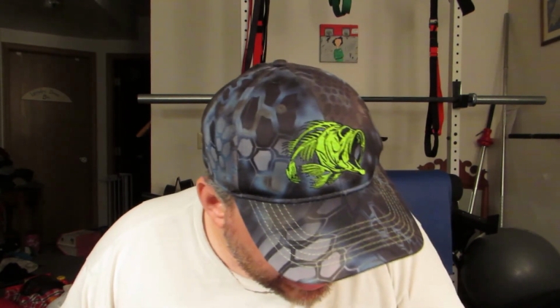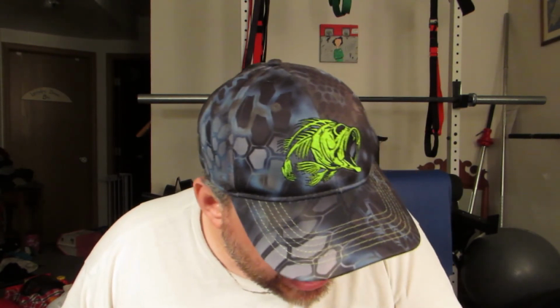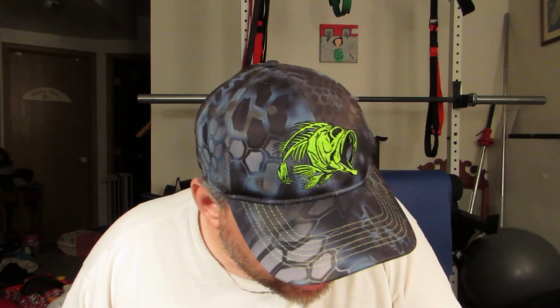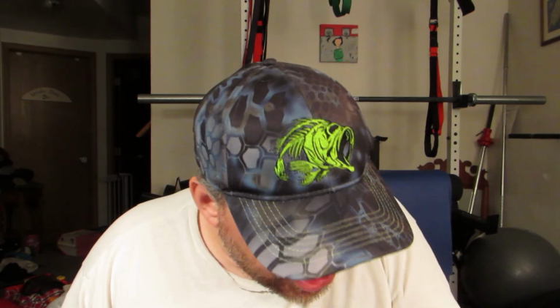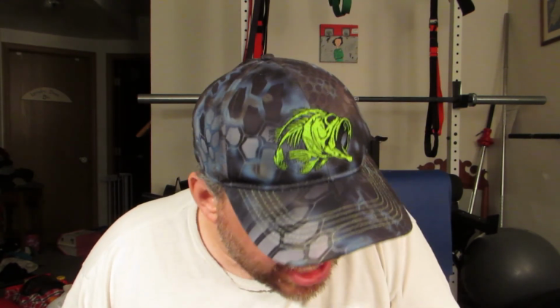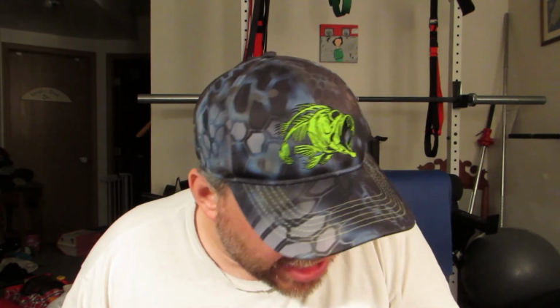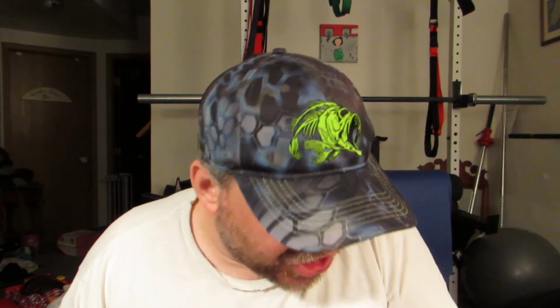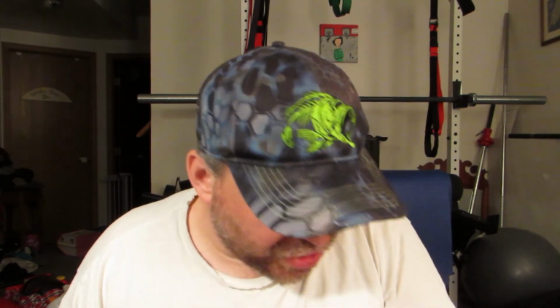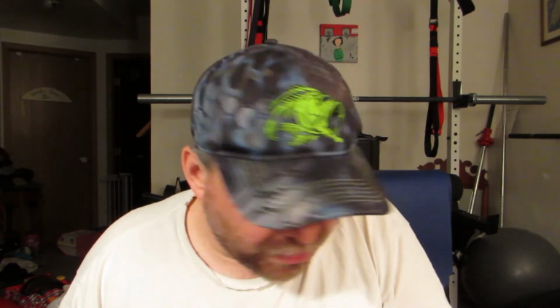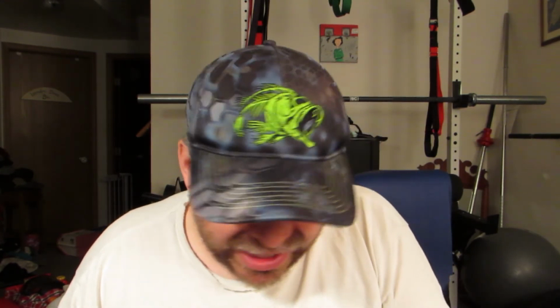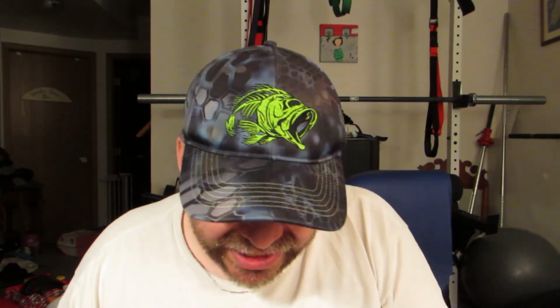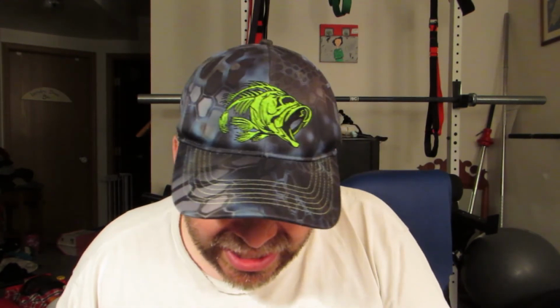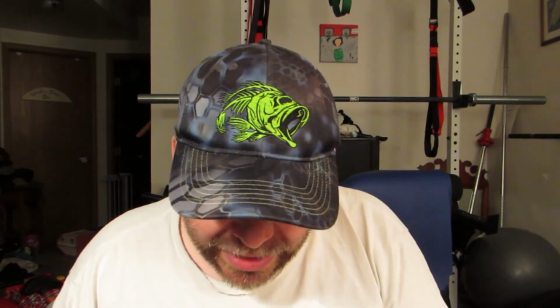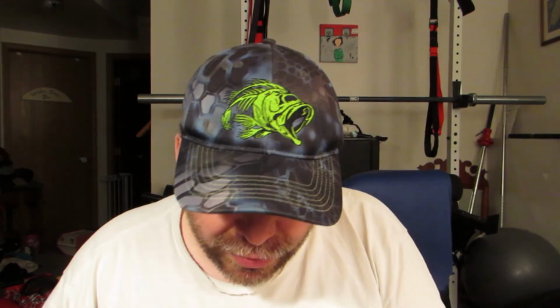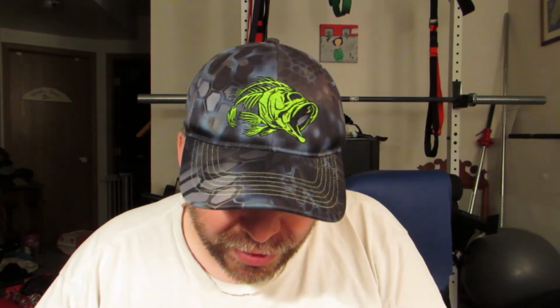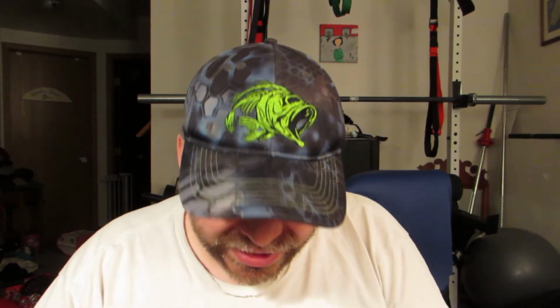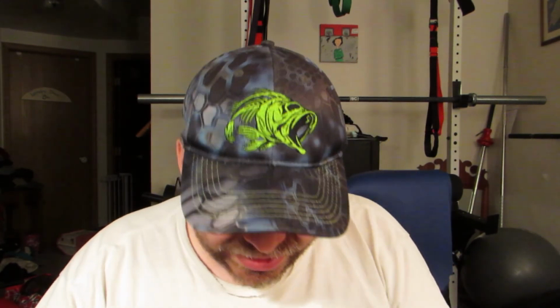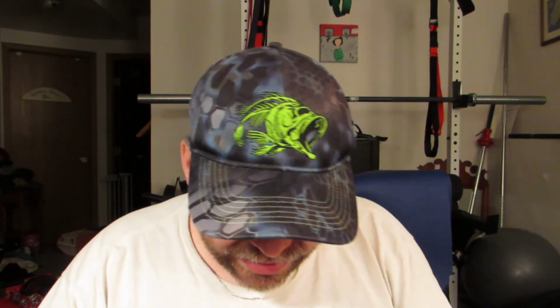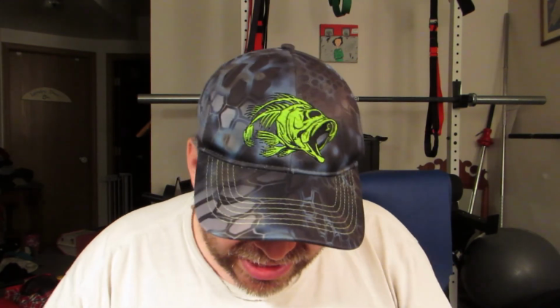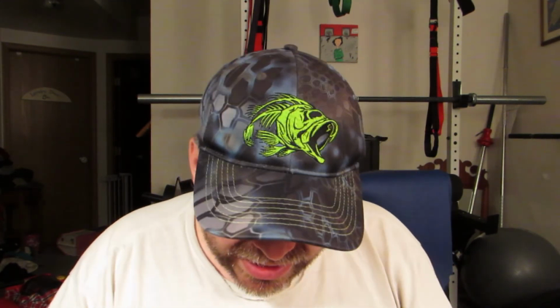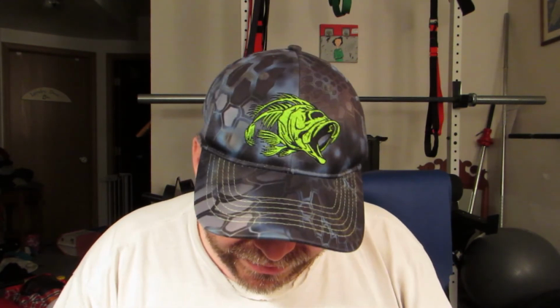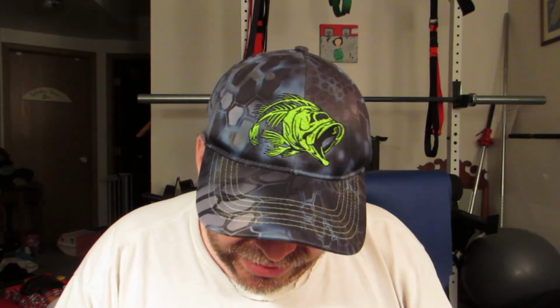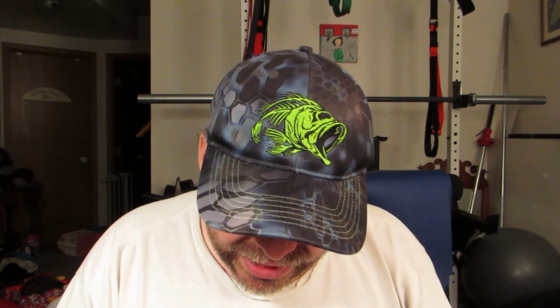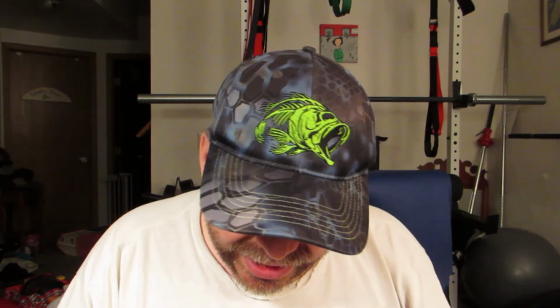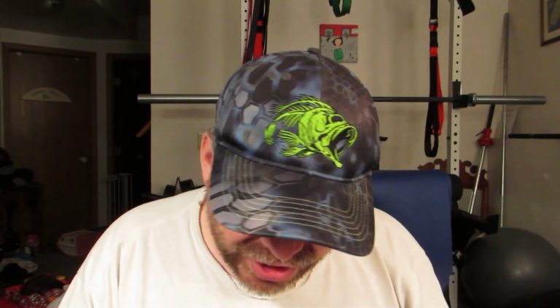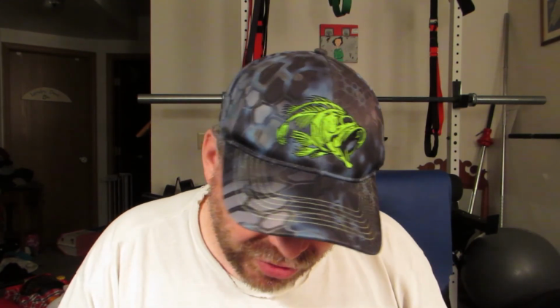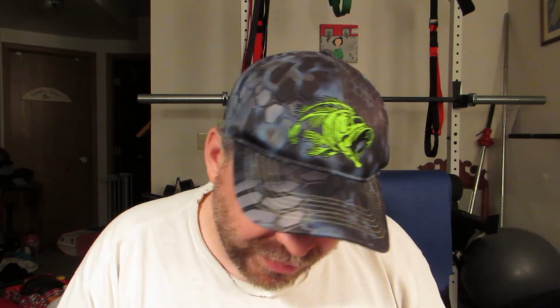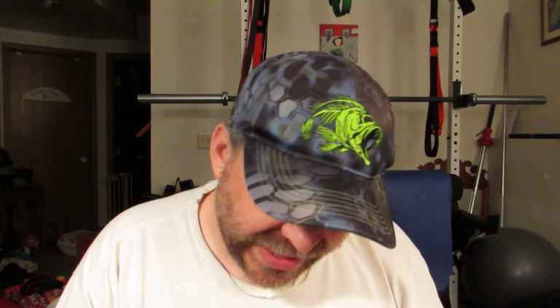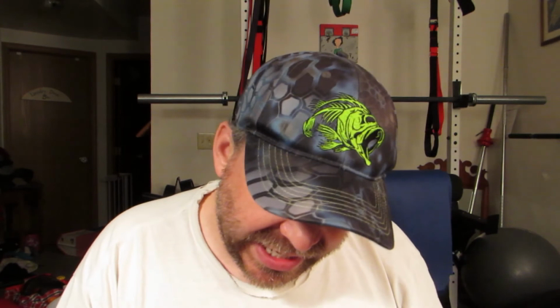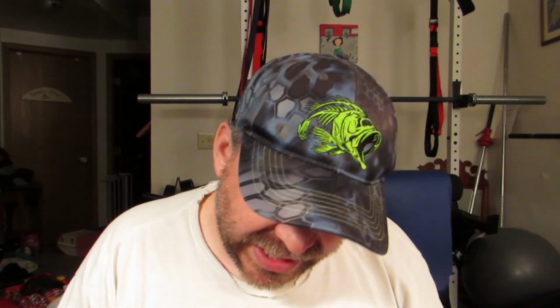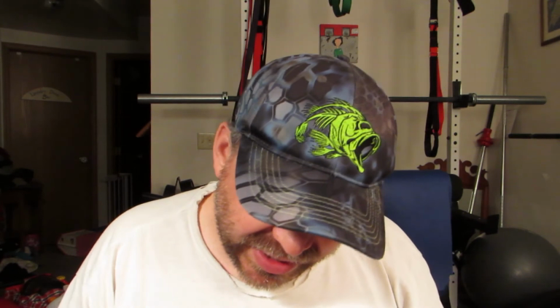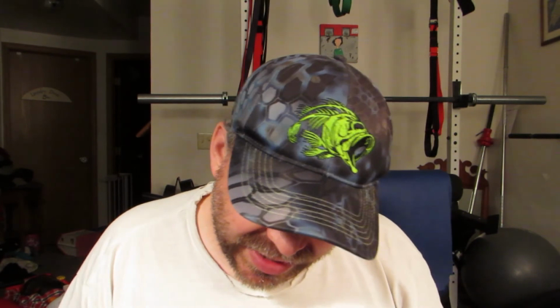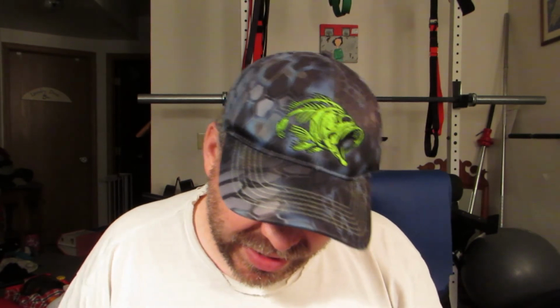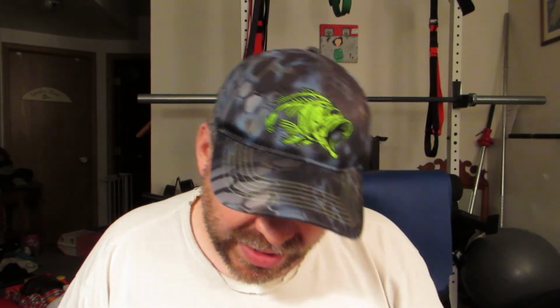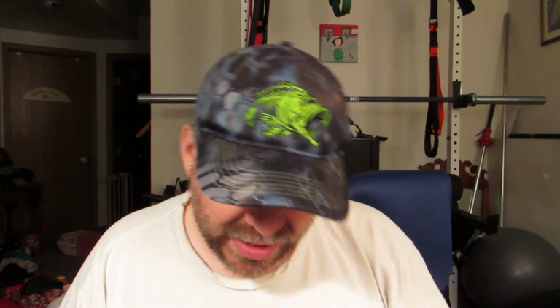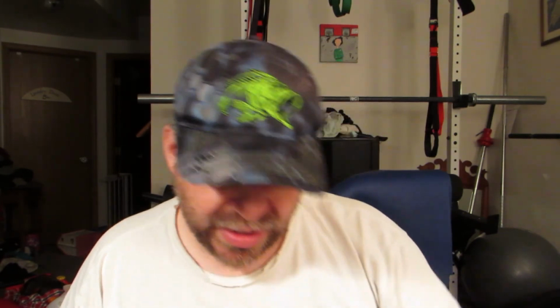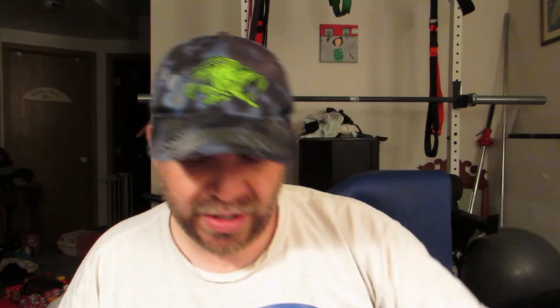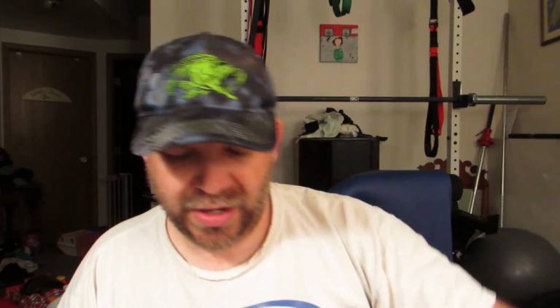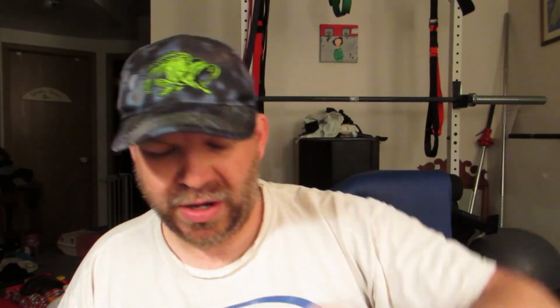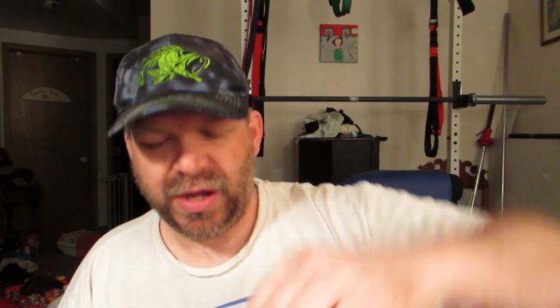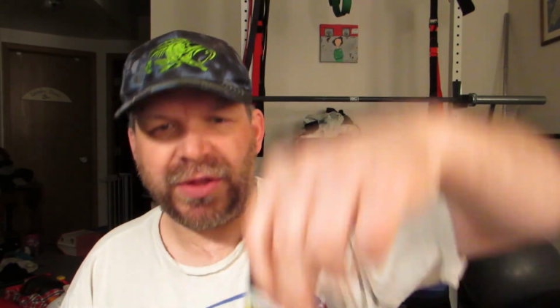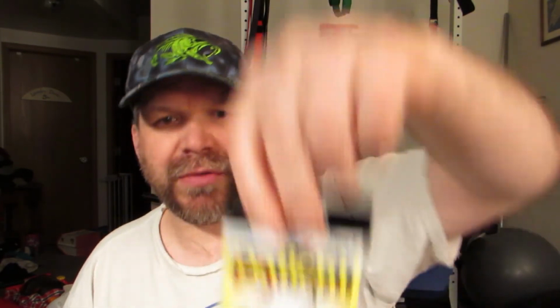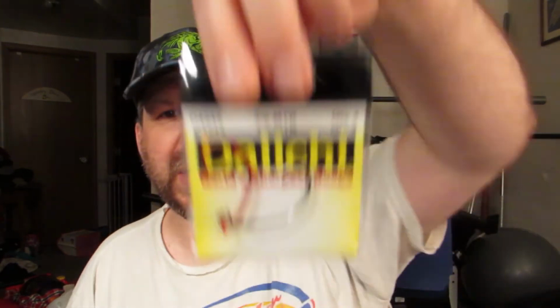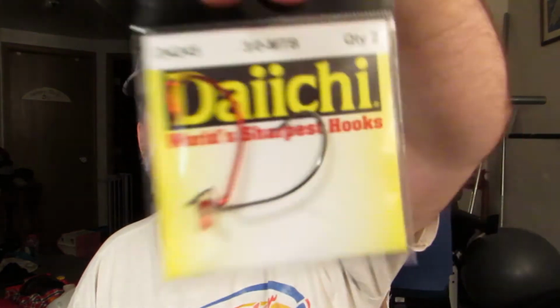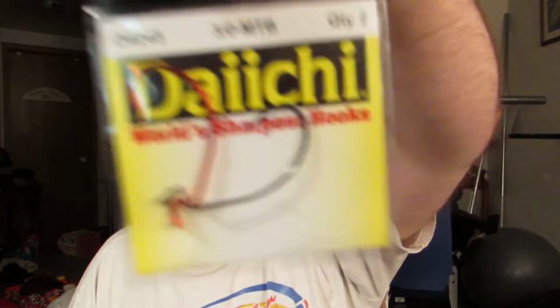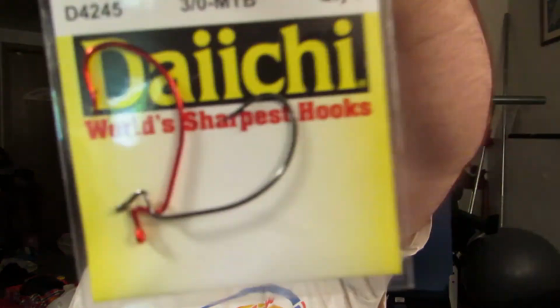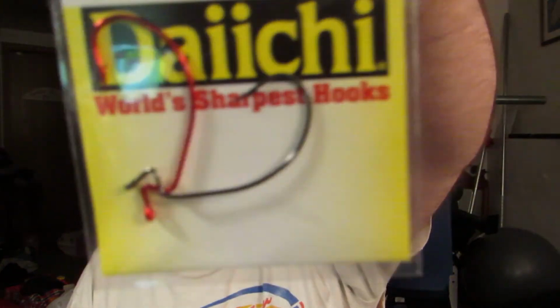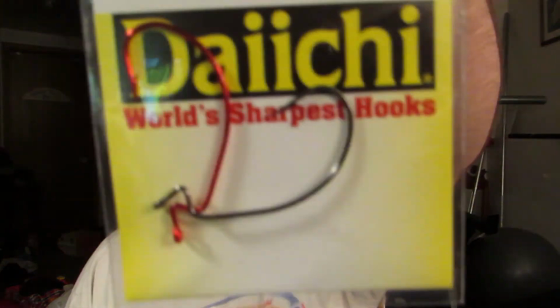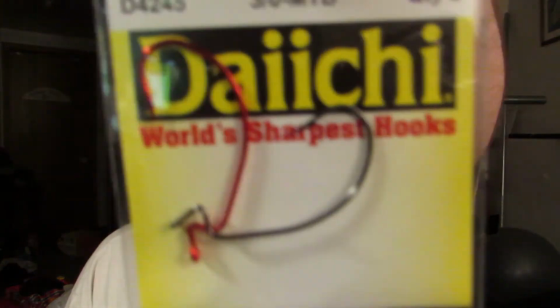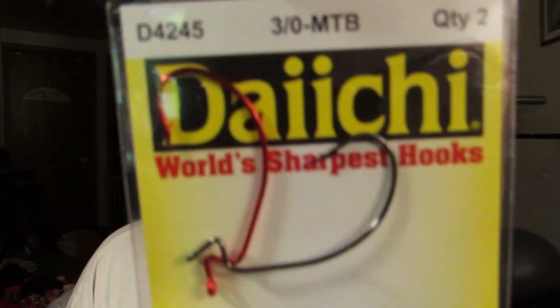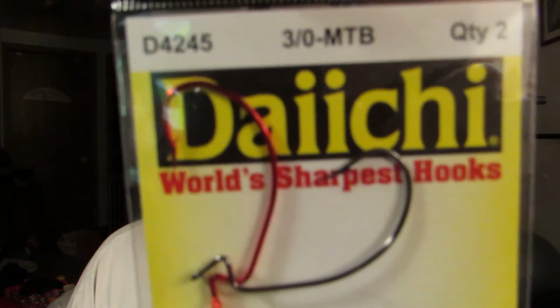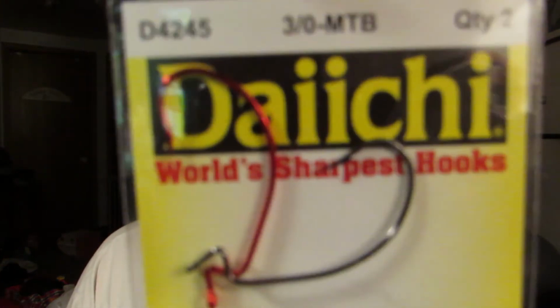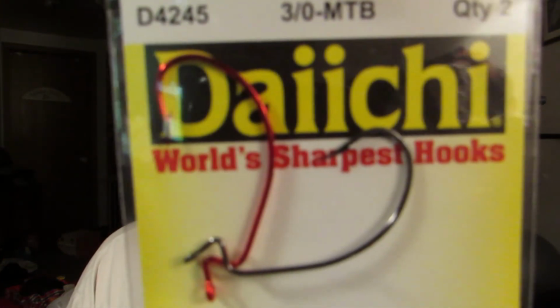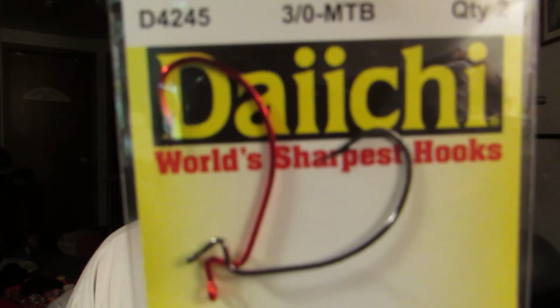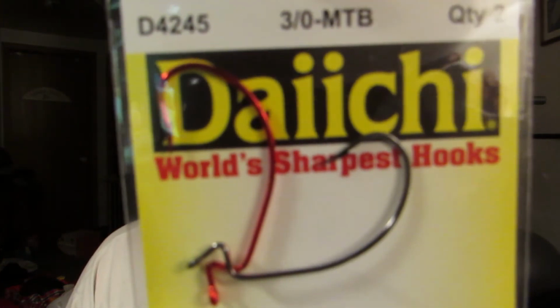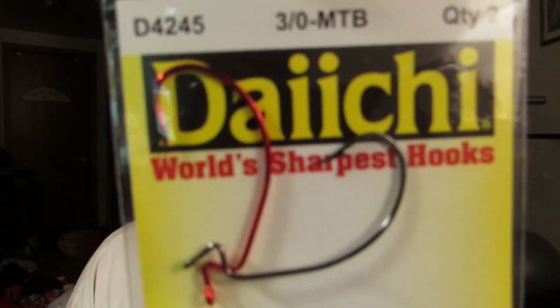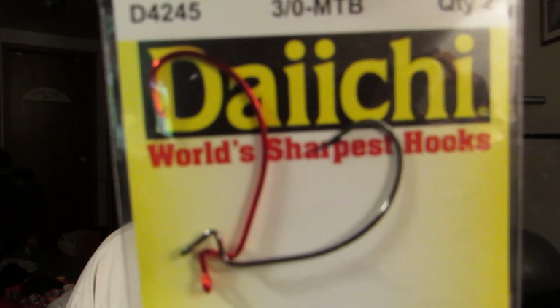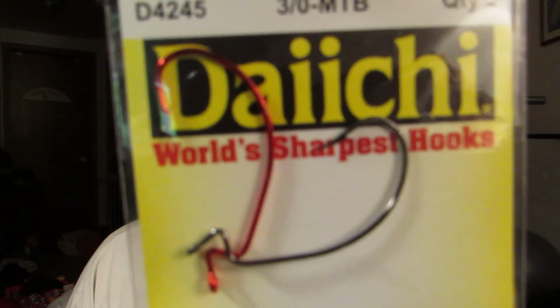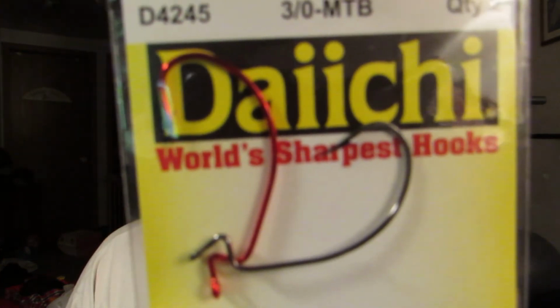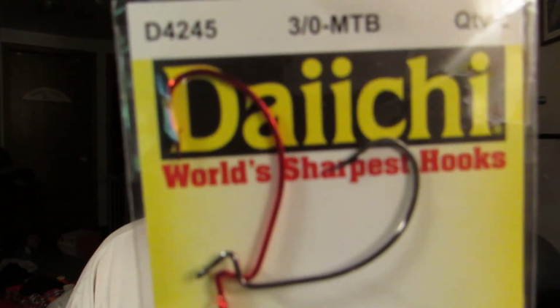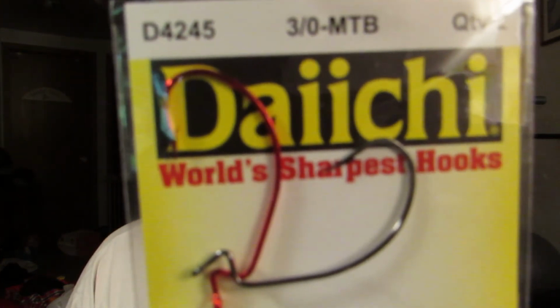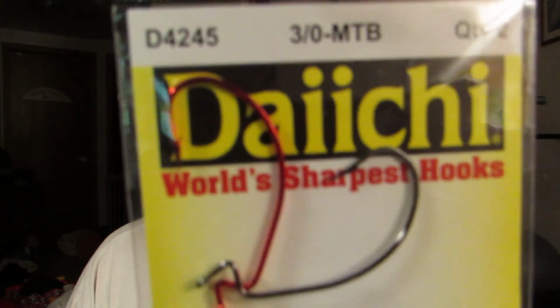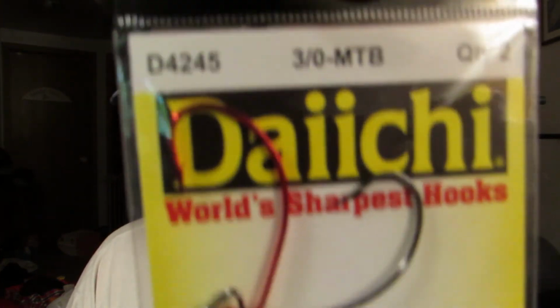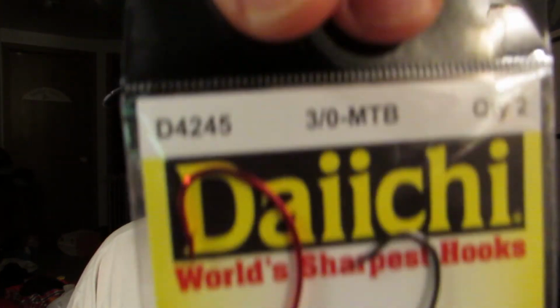Moving on to the last thing — Daichi Extra Wide Gap hooks. We have a two-pack 3/0 EWGs. Nothing special there.